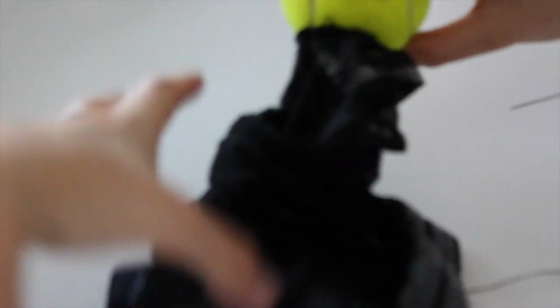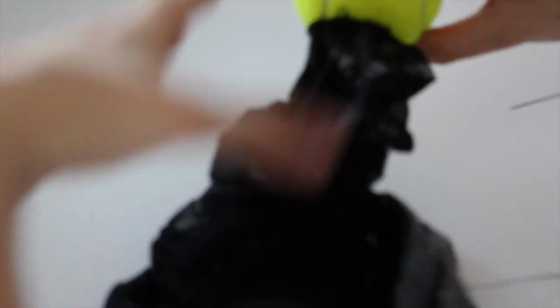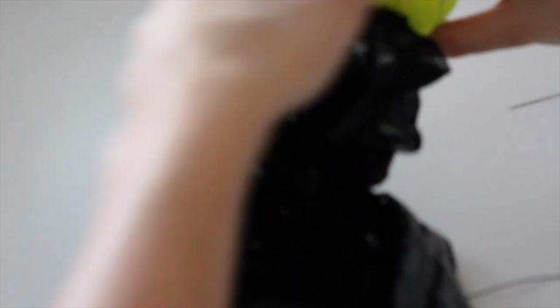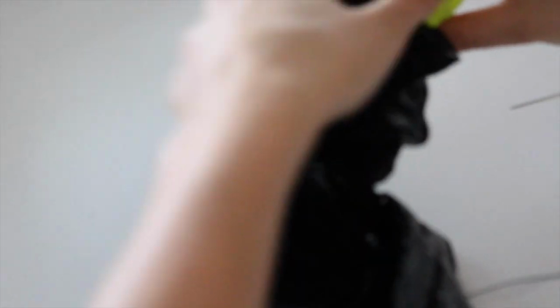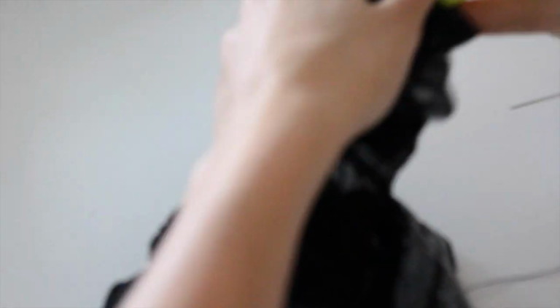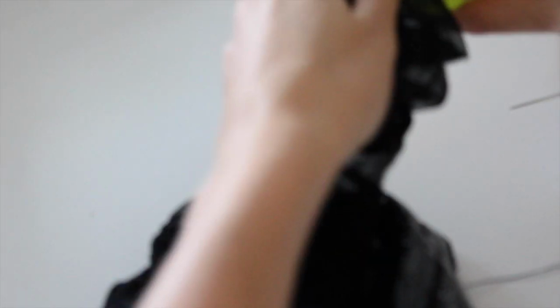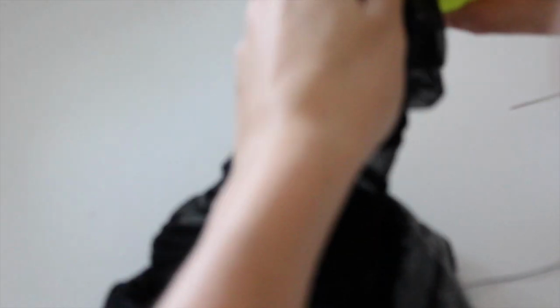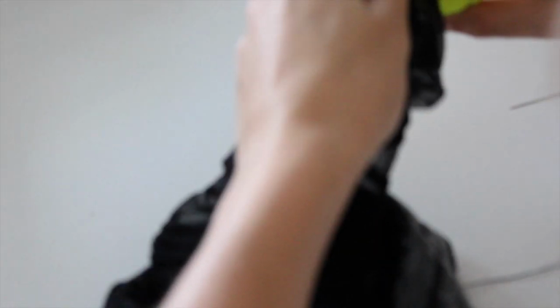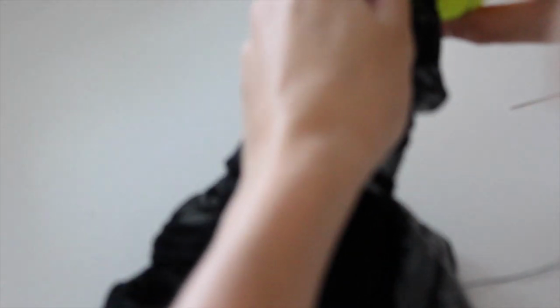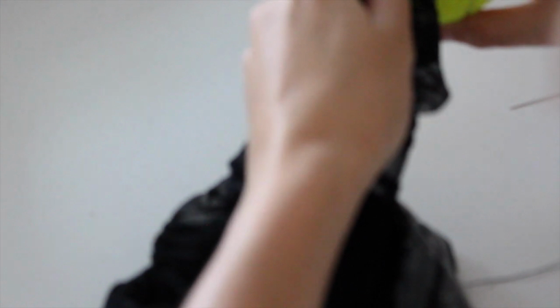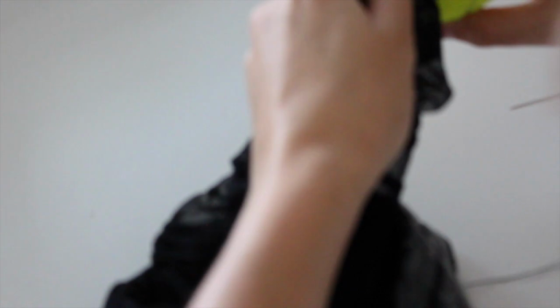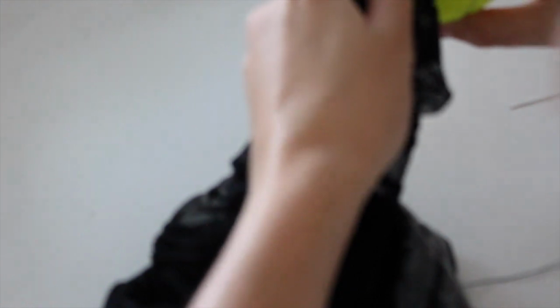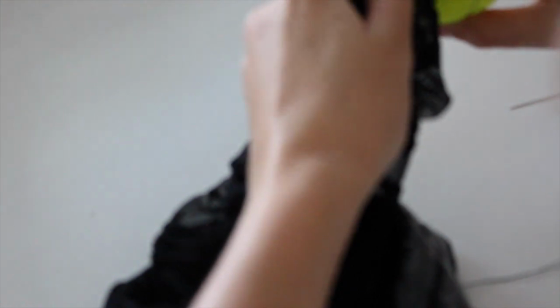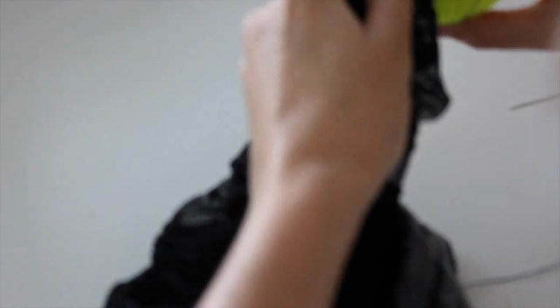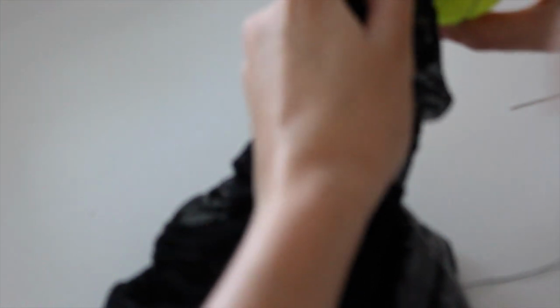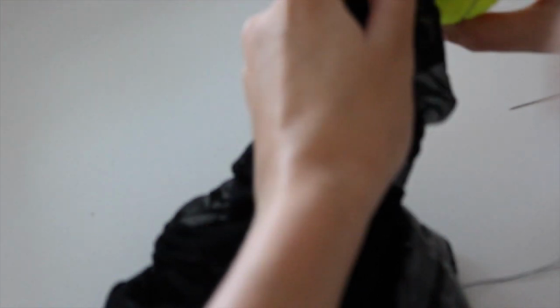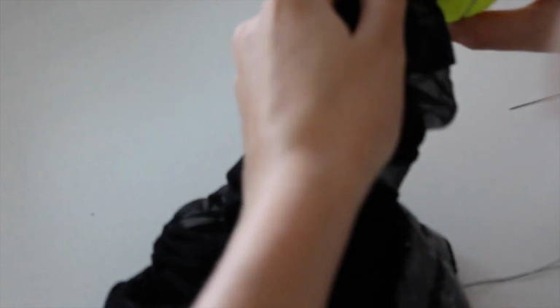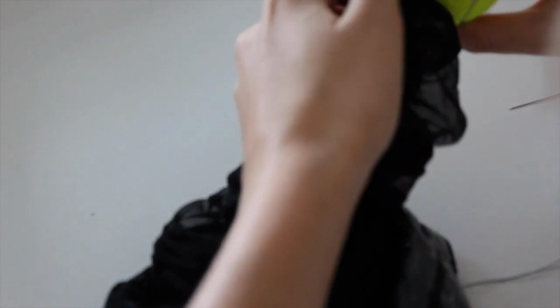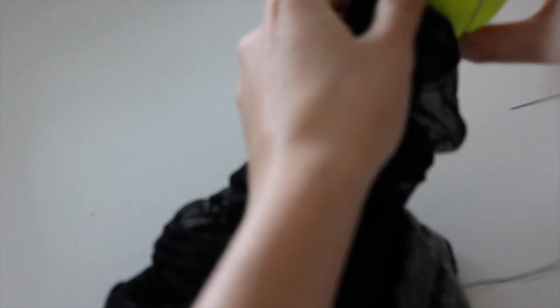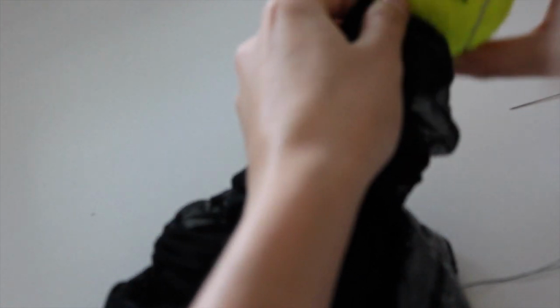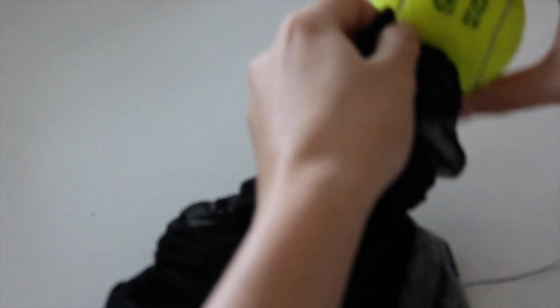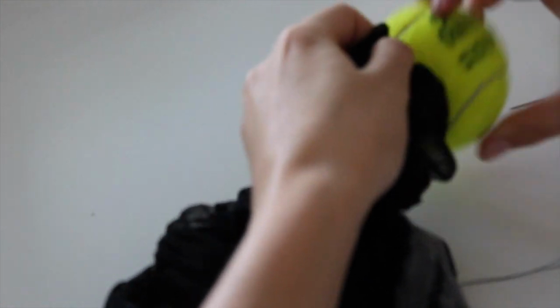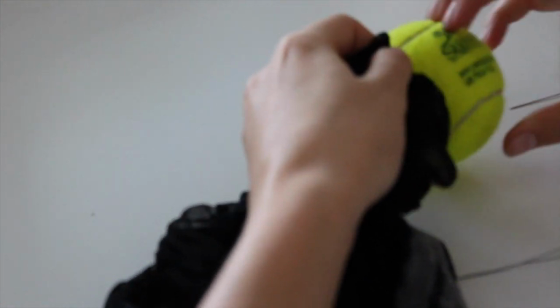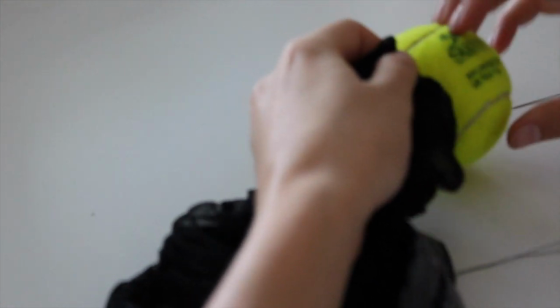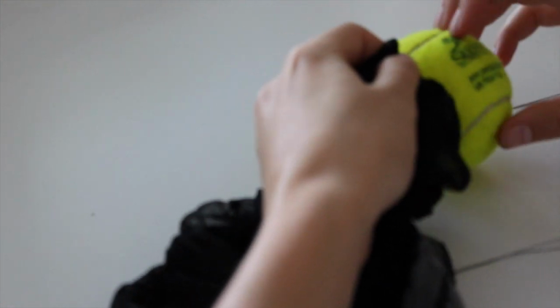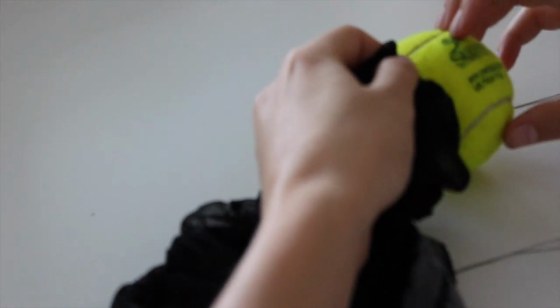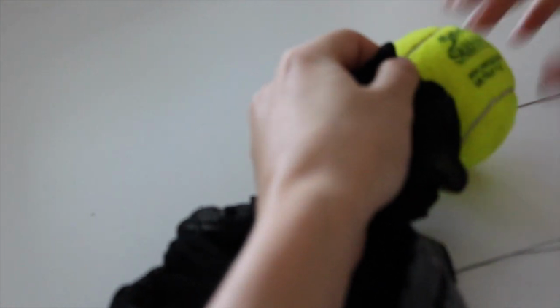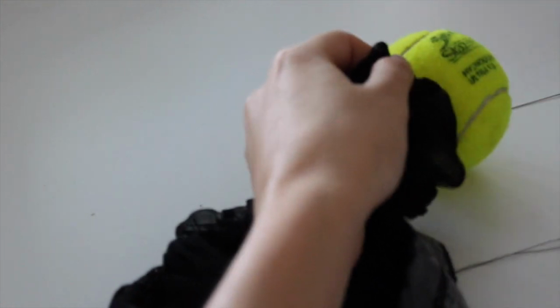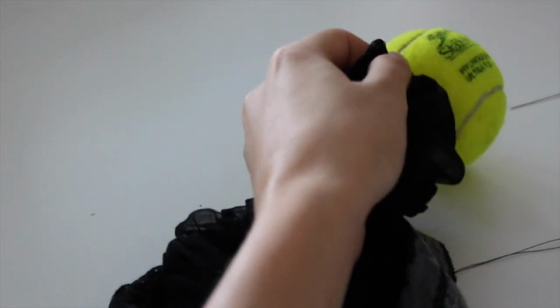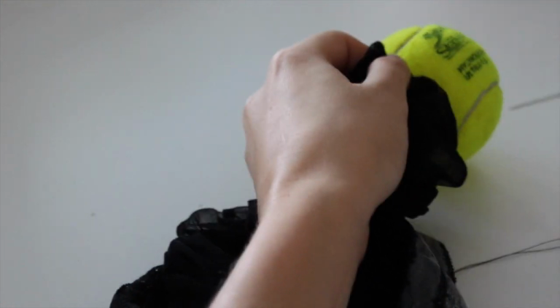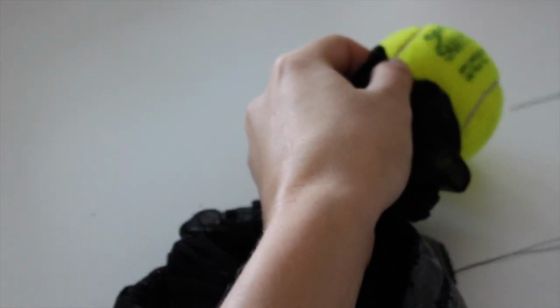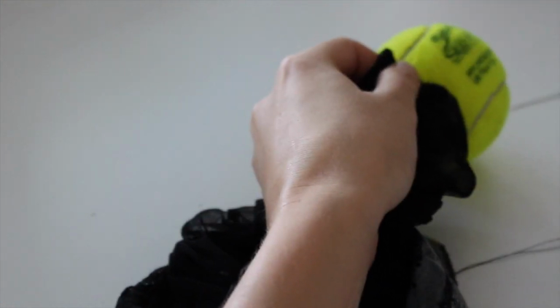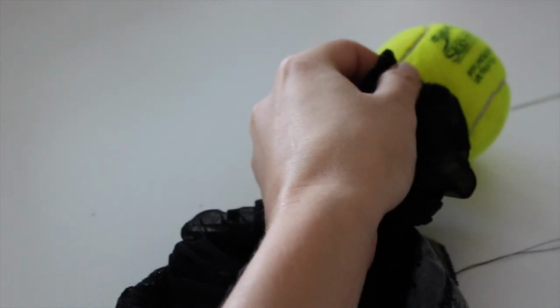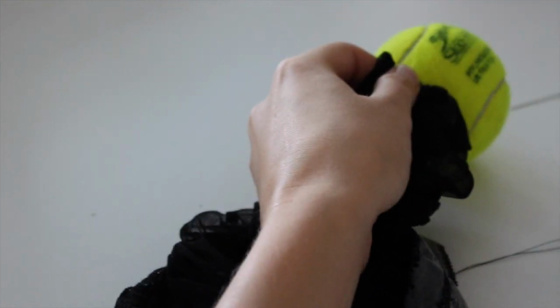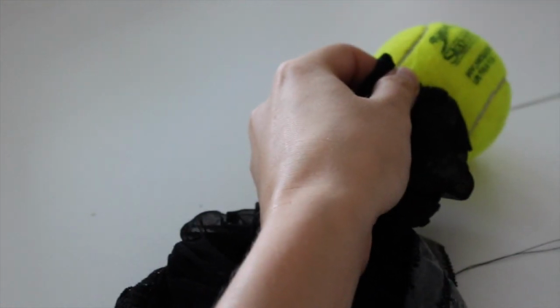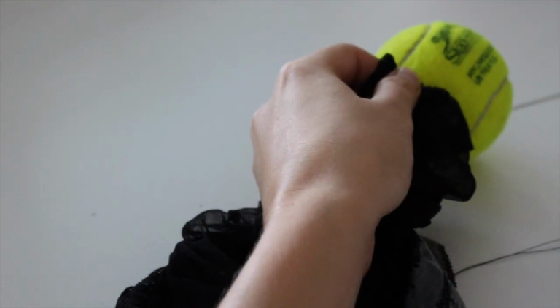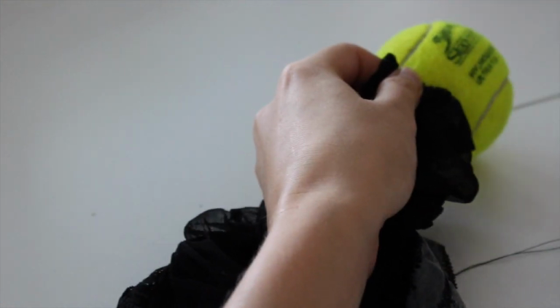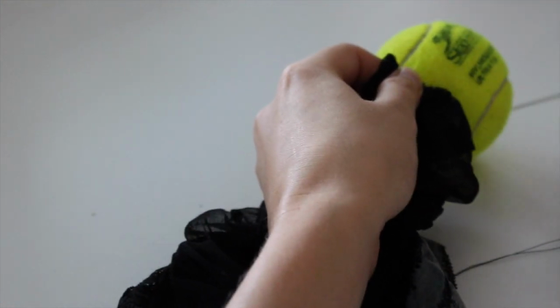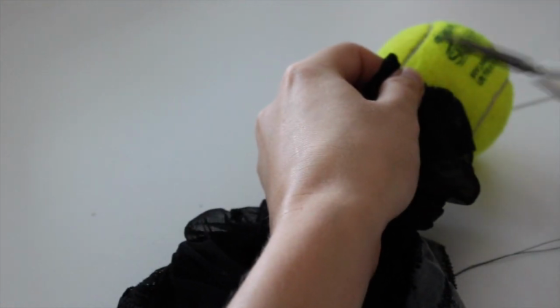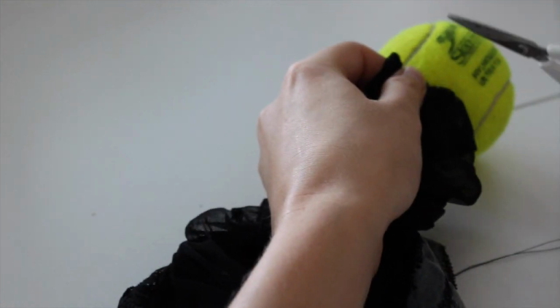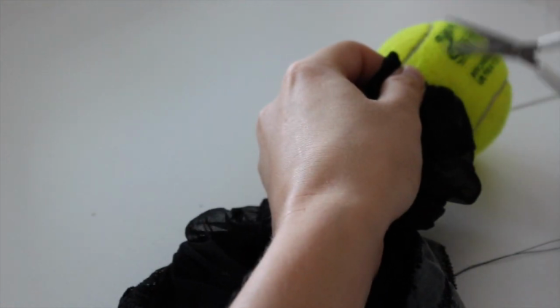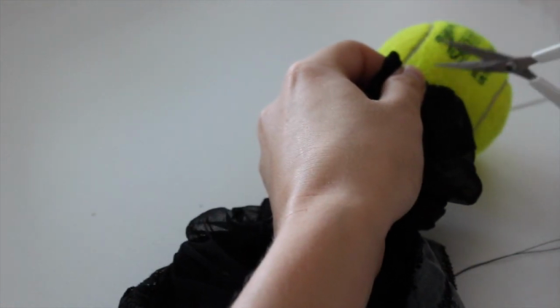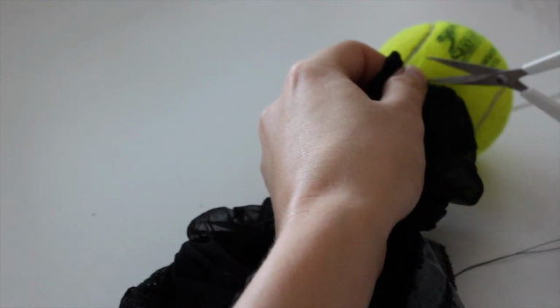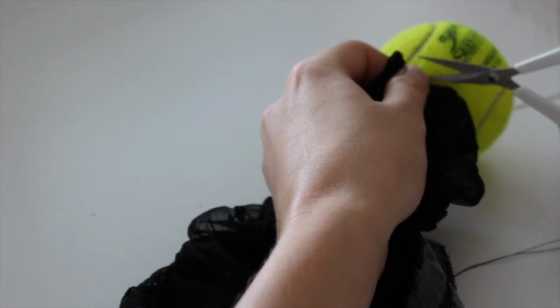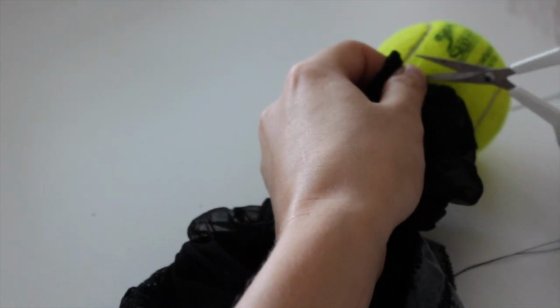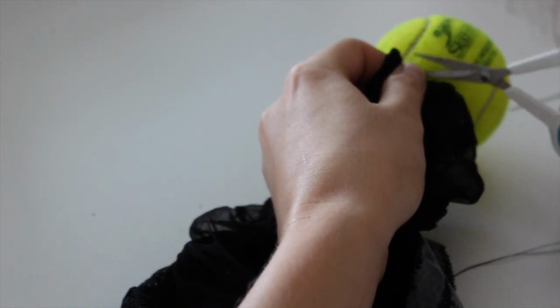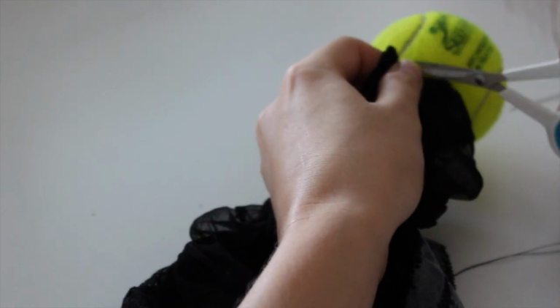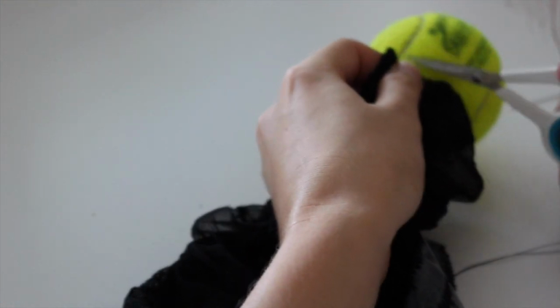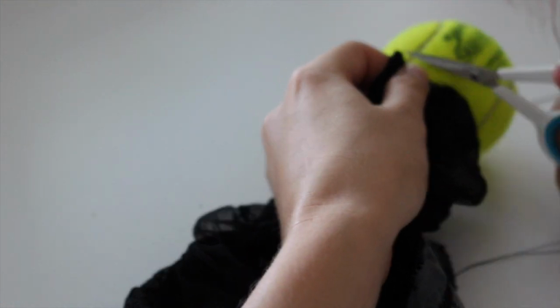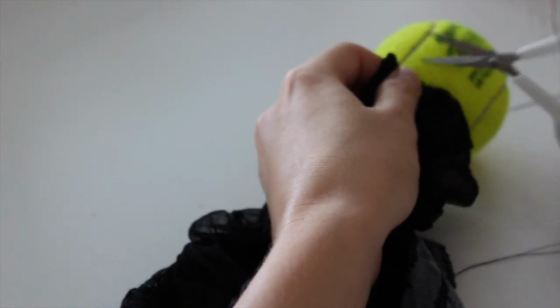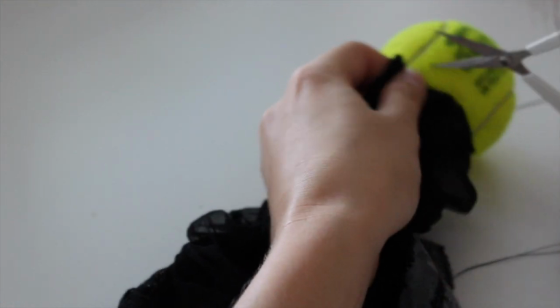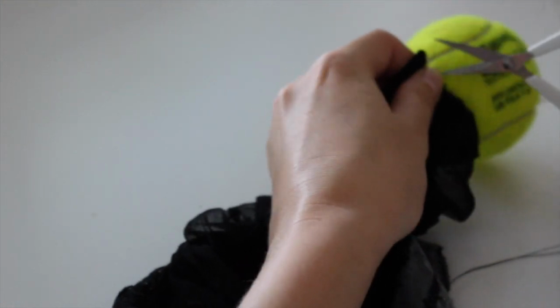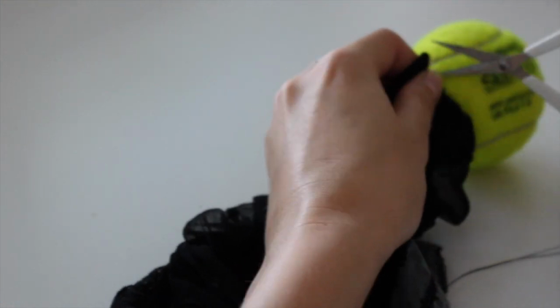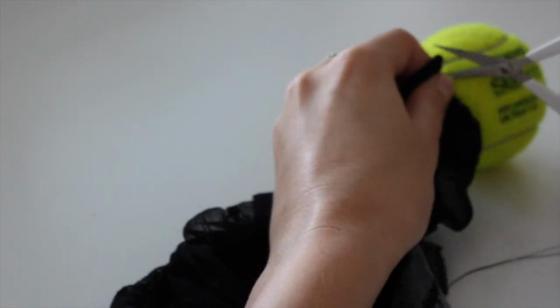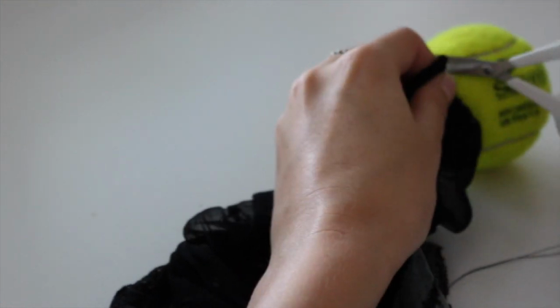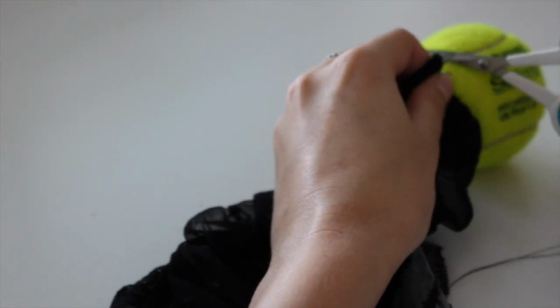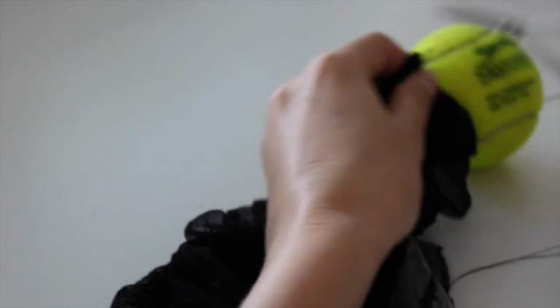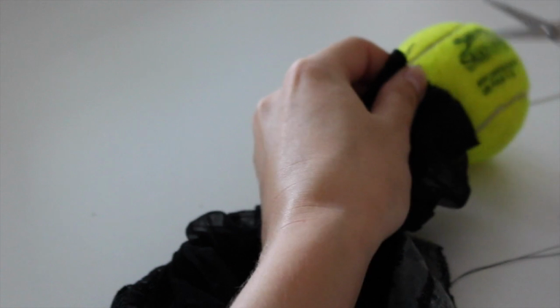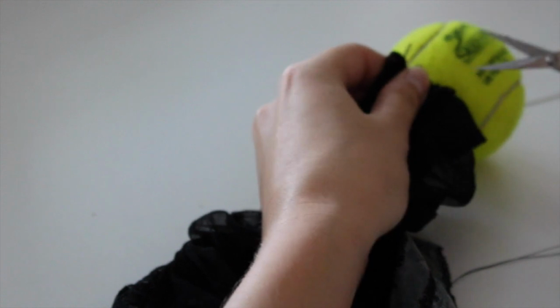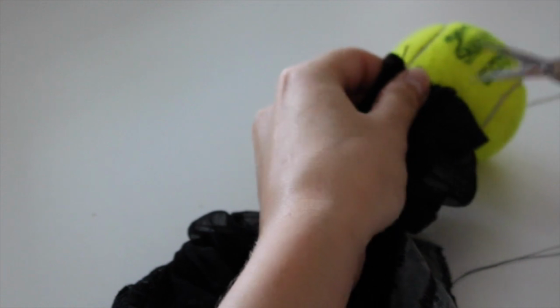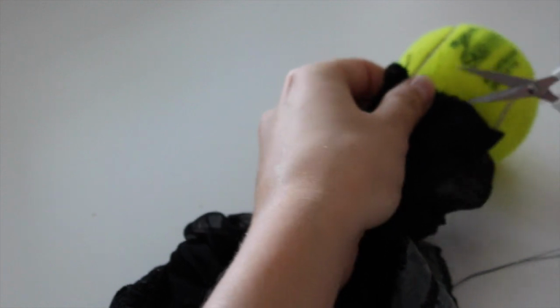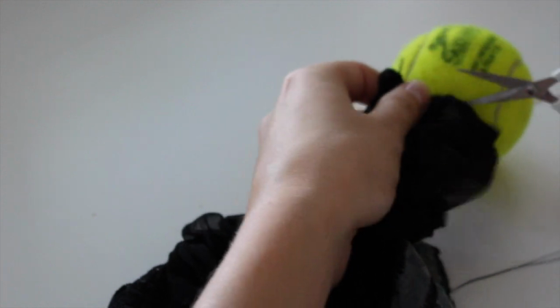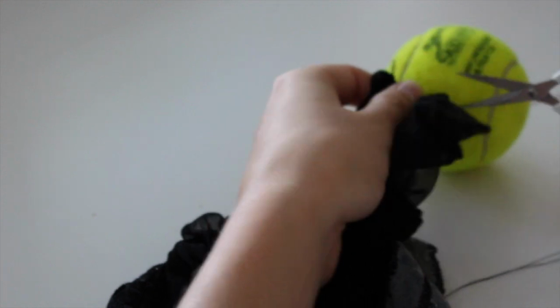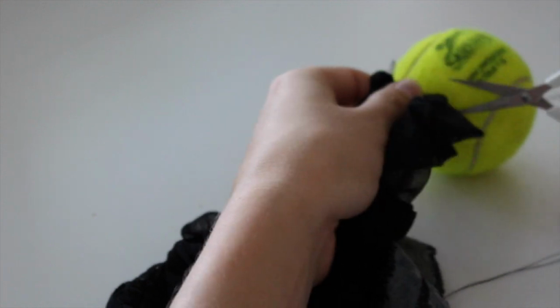And here you can see why using a tennis ball is an absolutely terrible idea — the sewing caught the fibres and I had to cut them through.